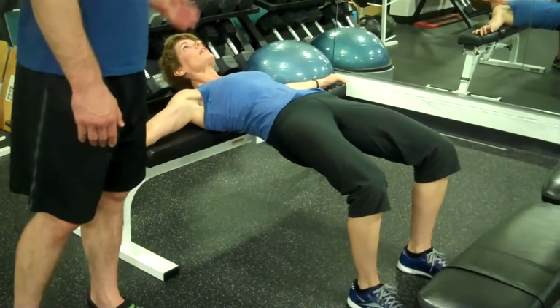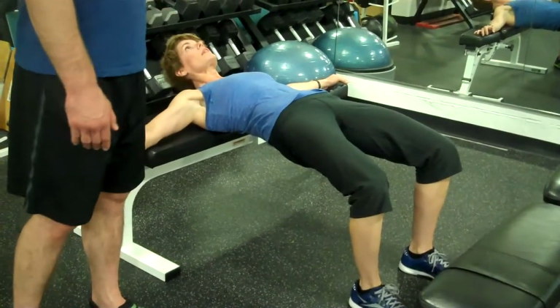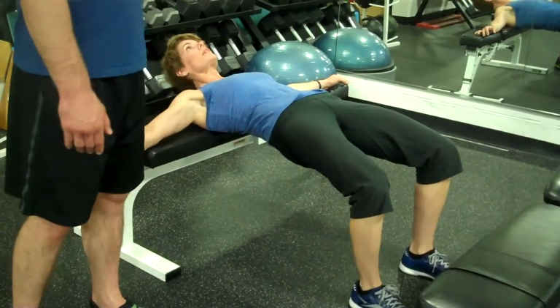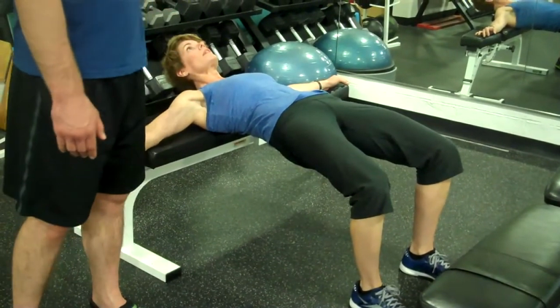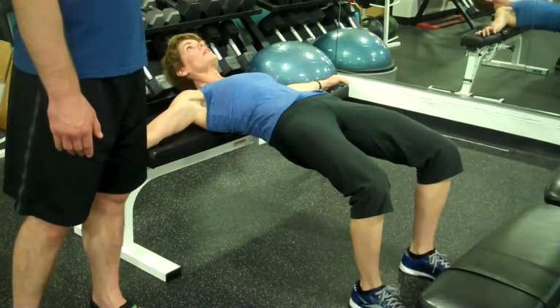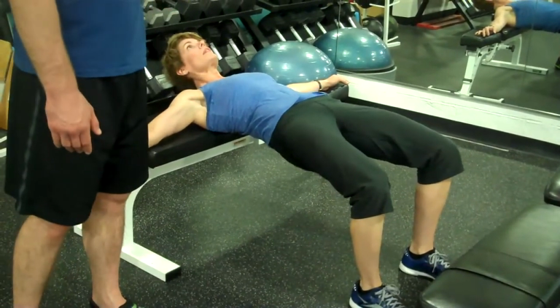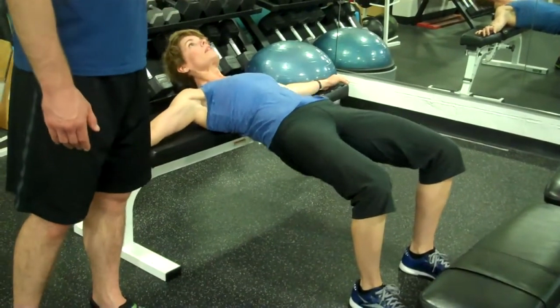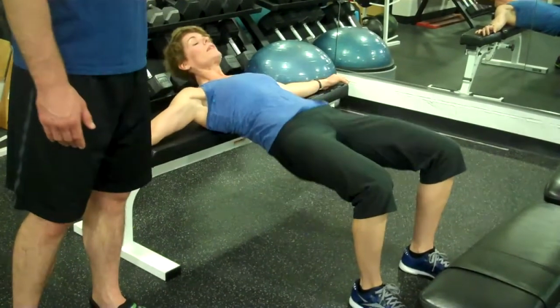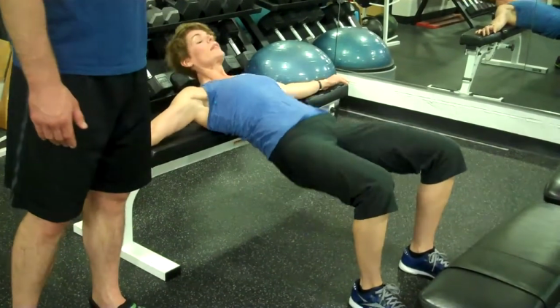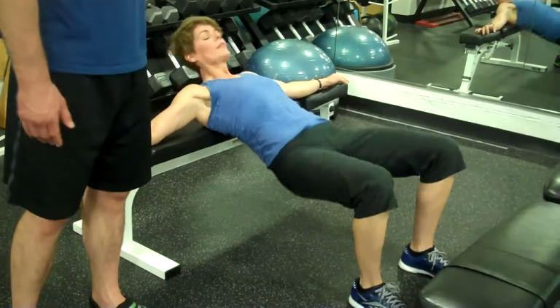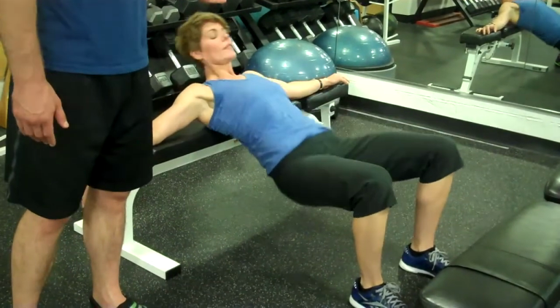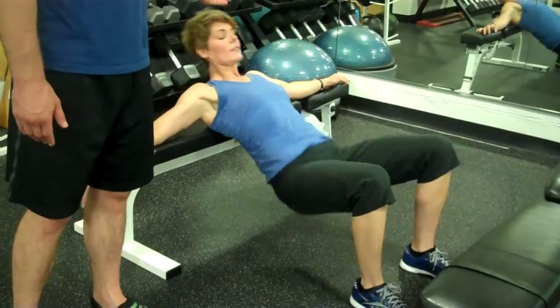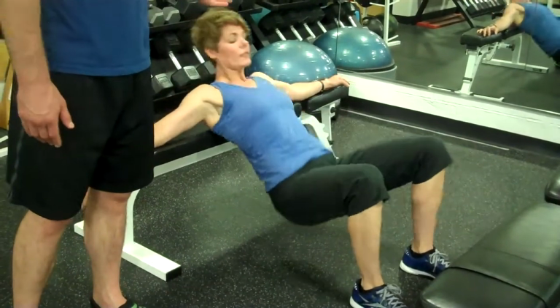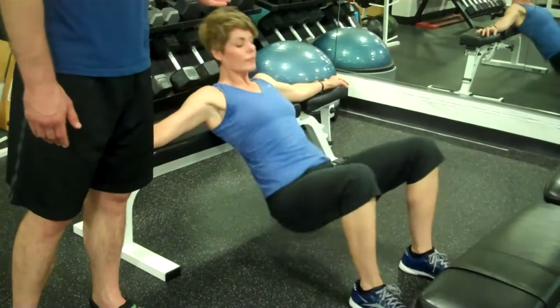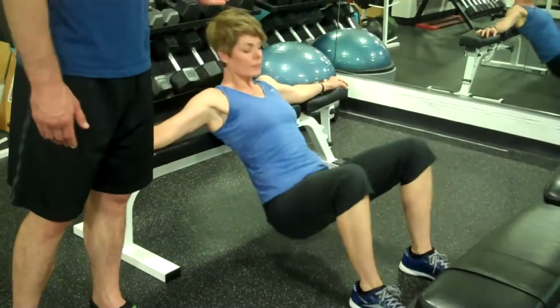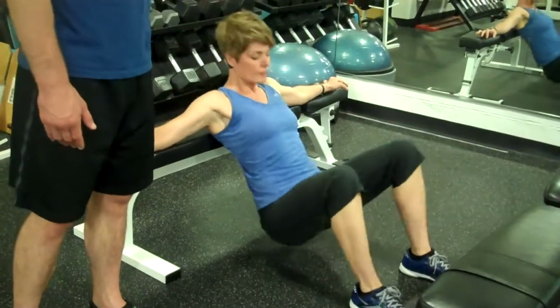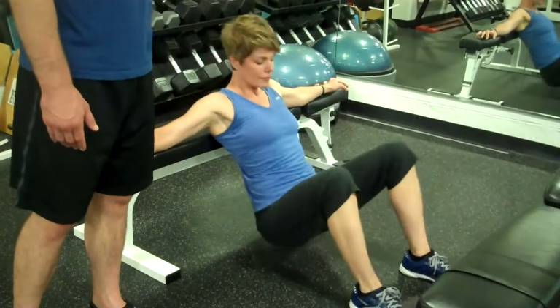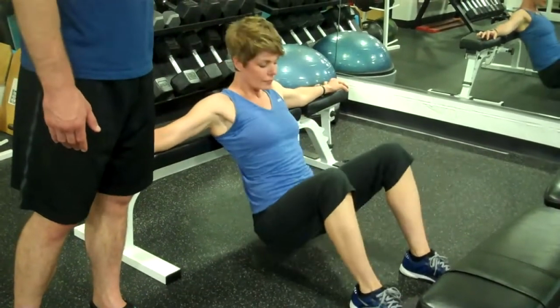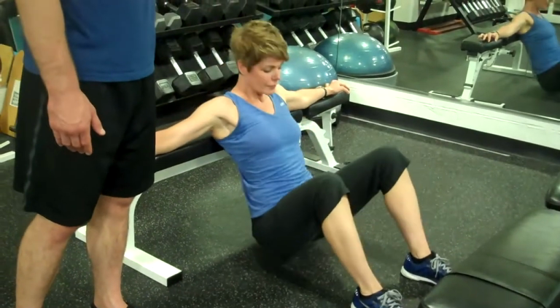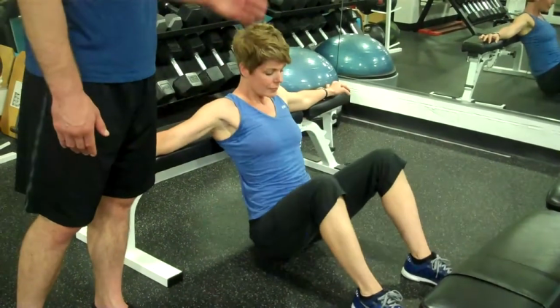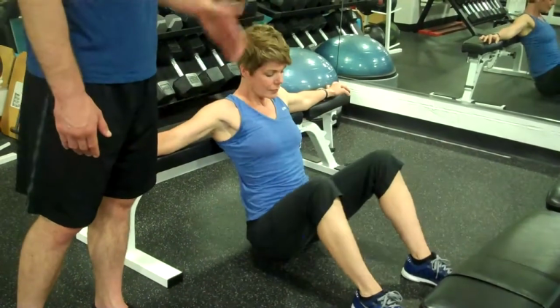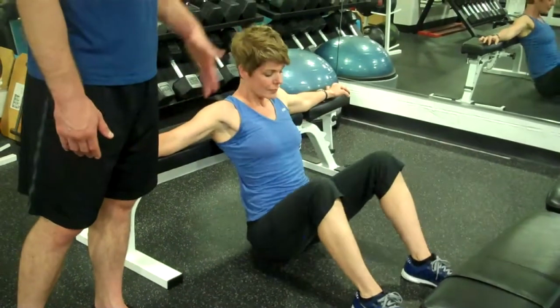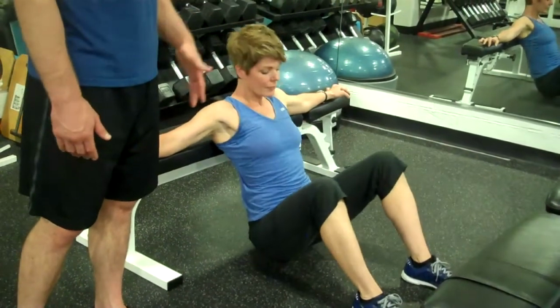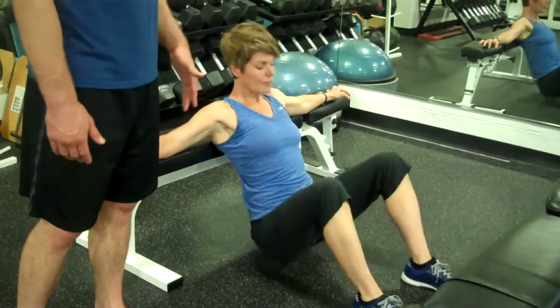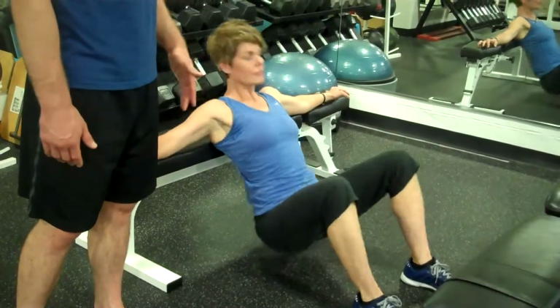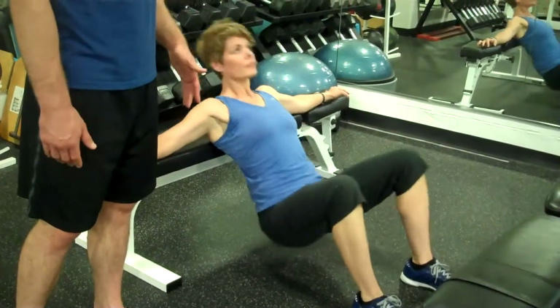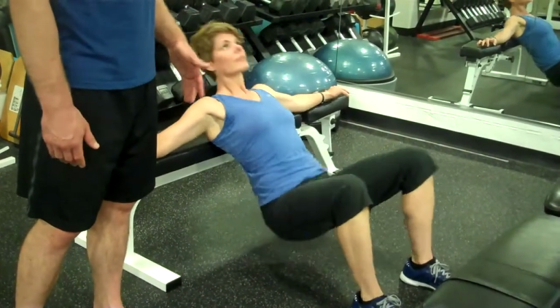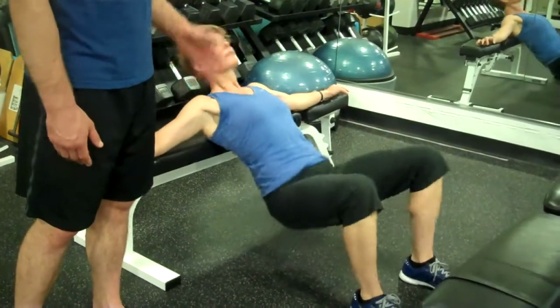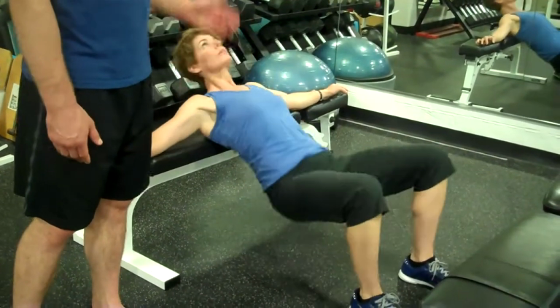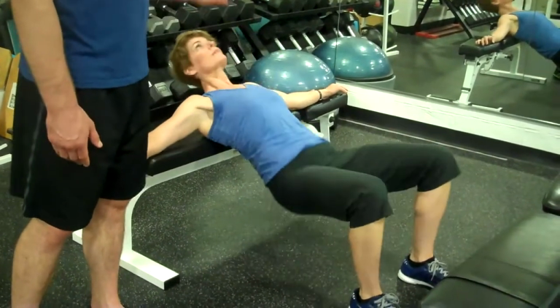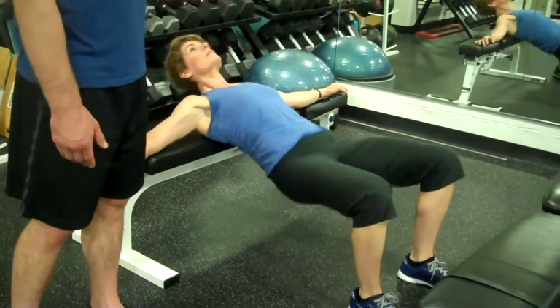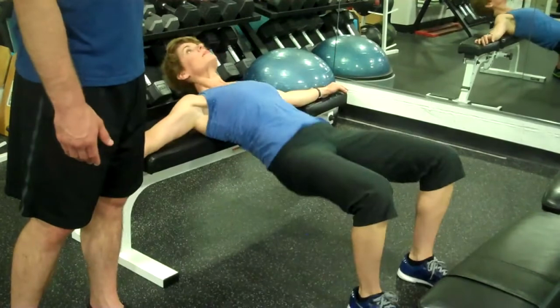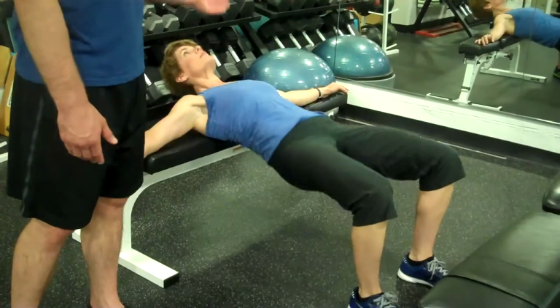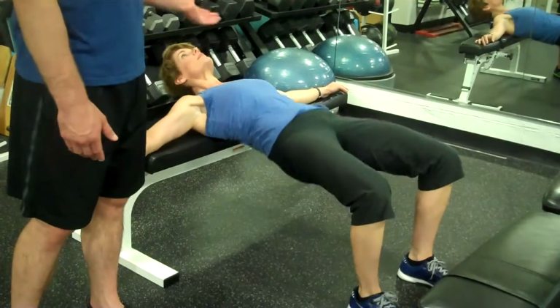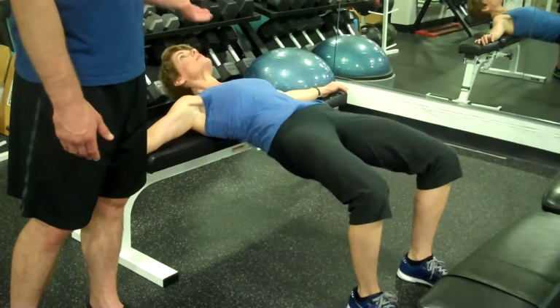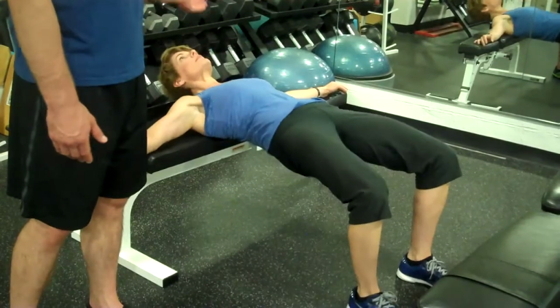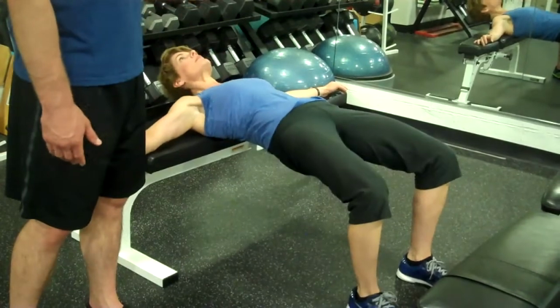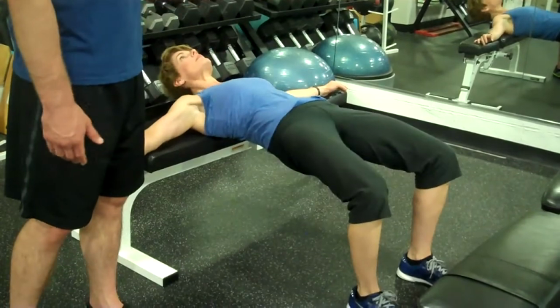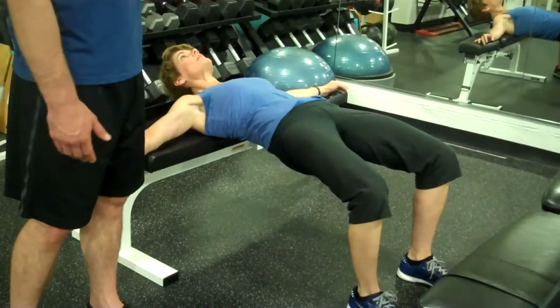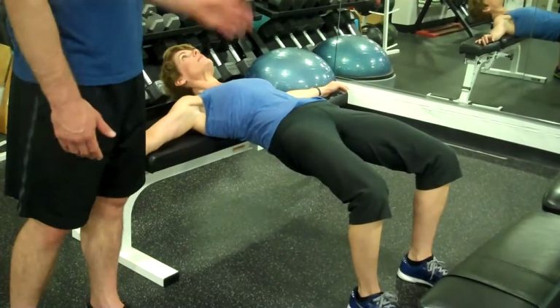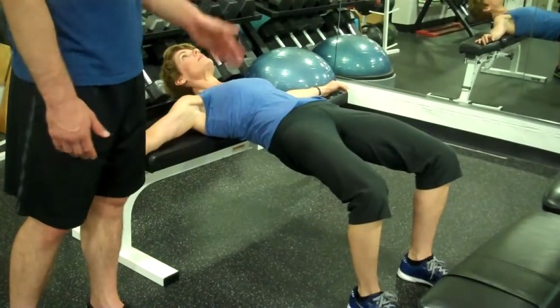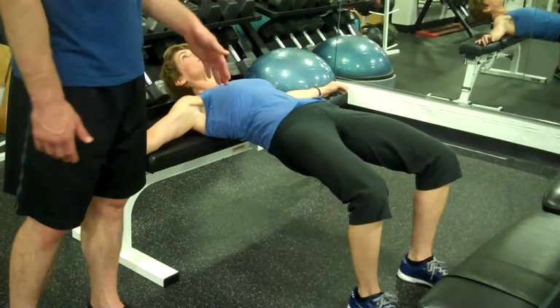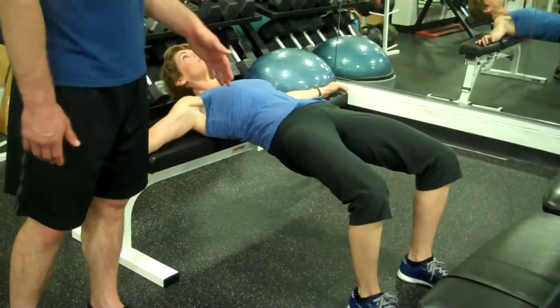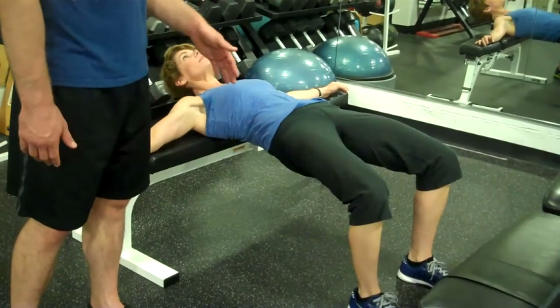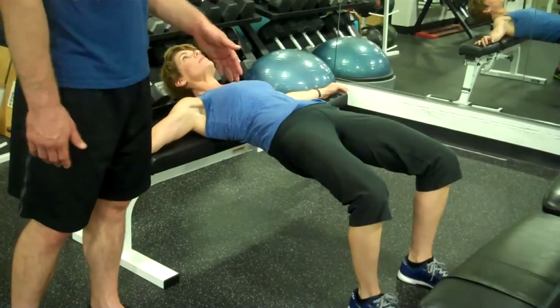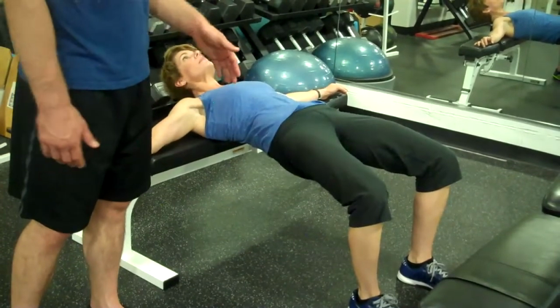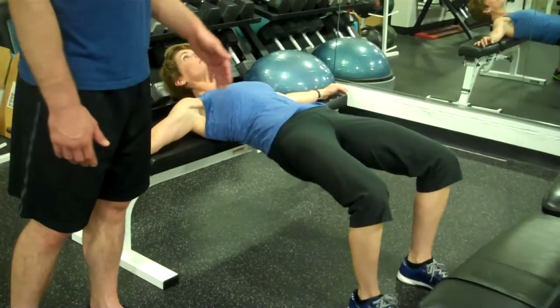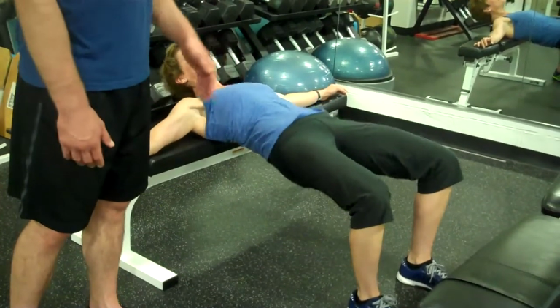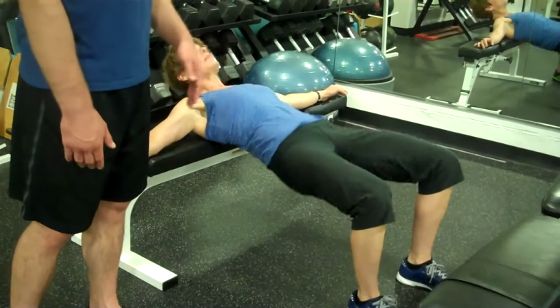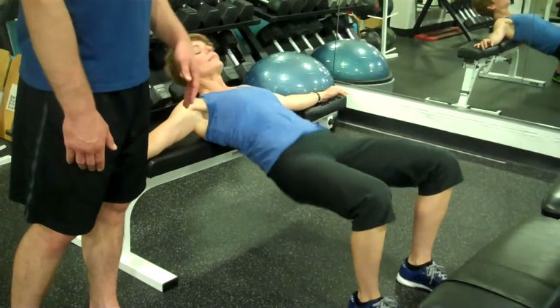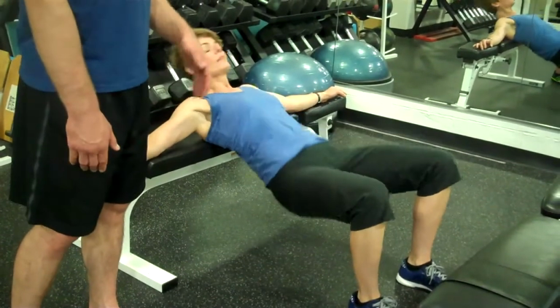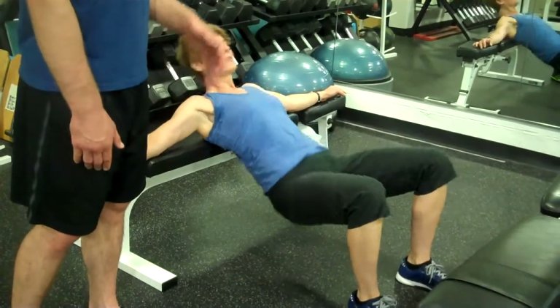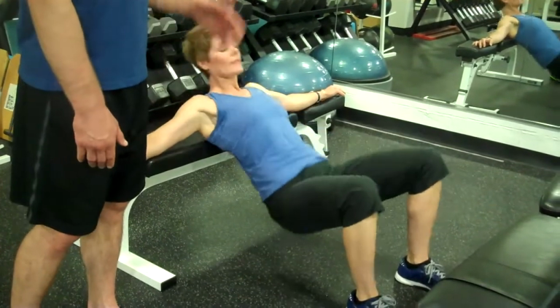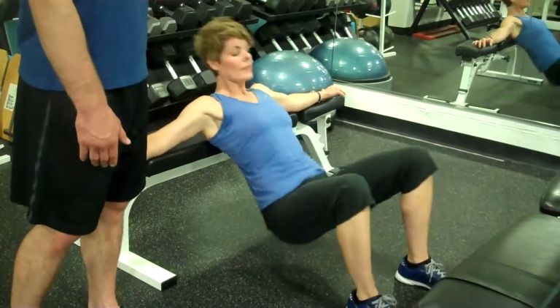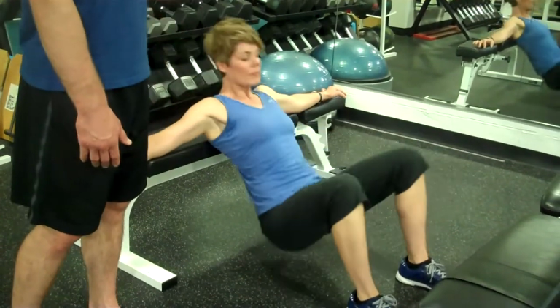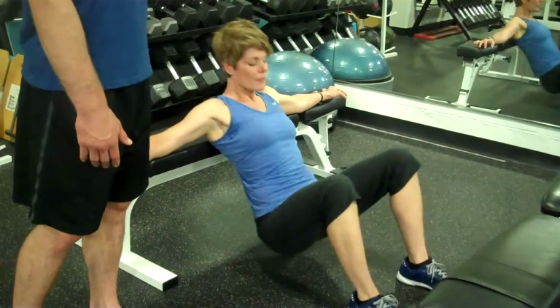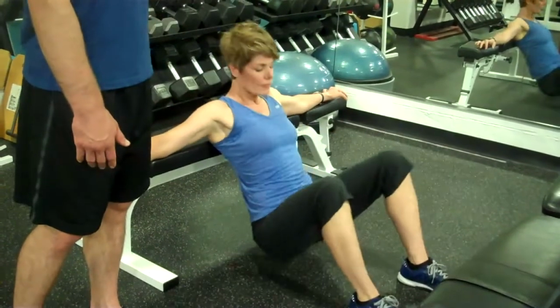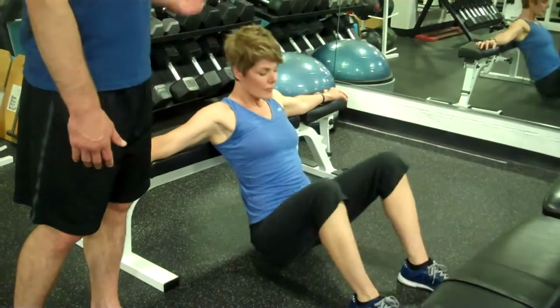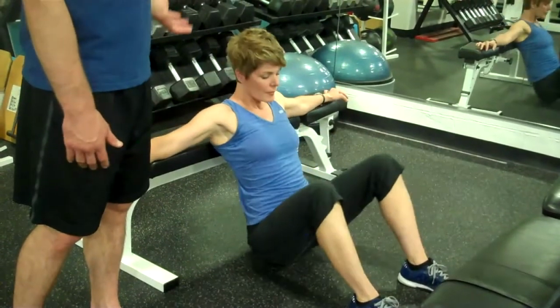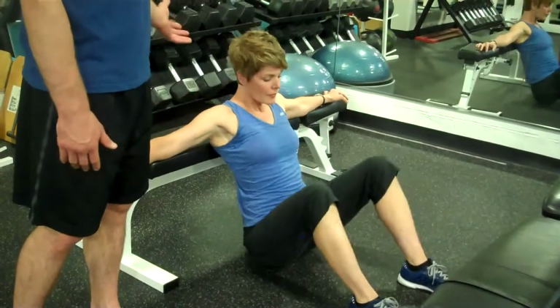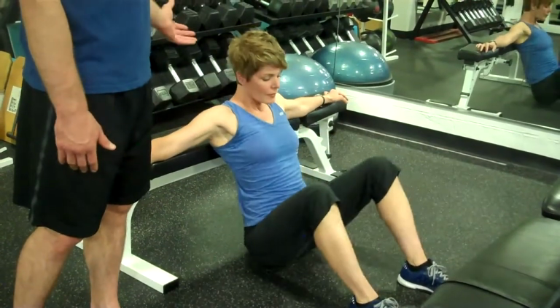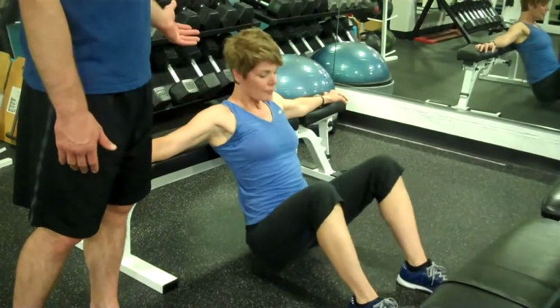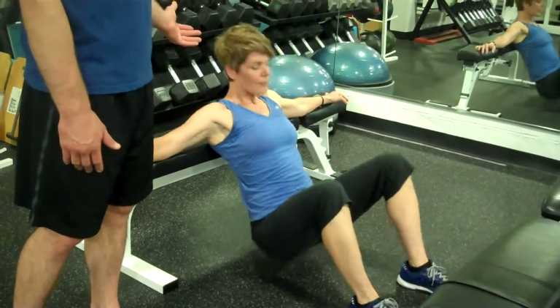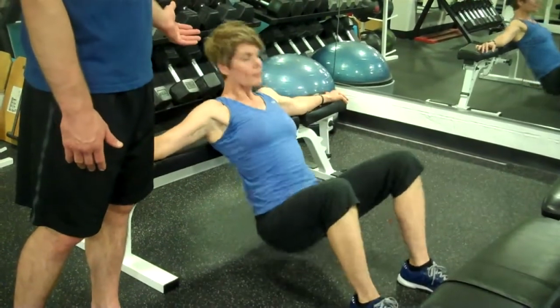The head also goes with the spine. So as you come down, the head comes forward. When you go back, the head goes back.